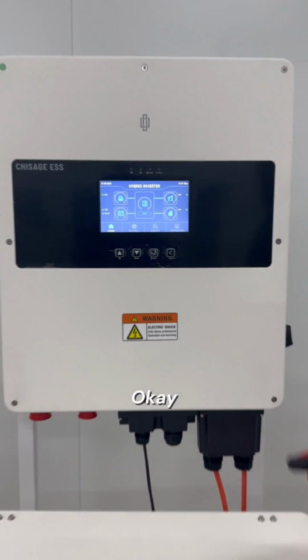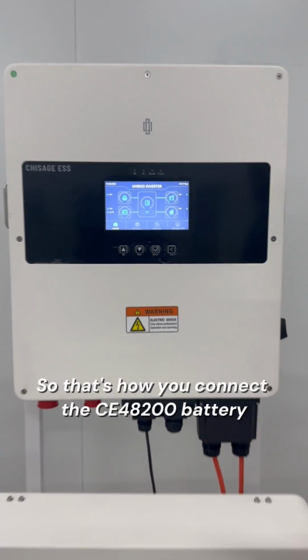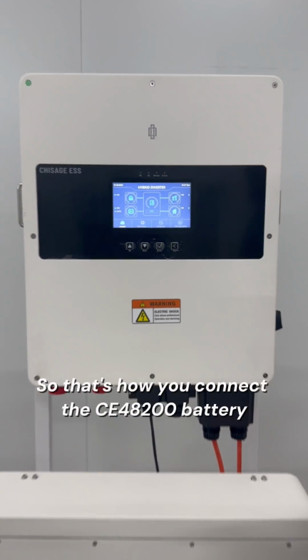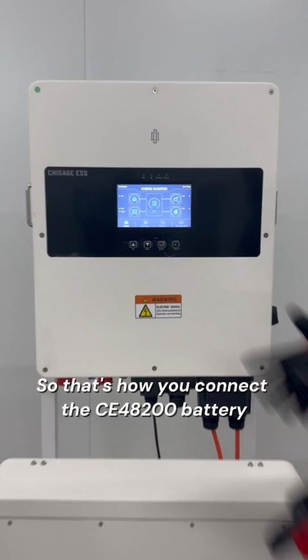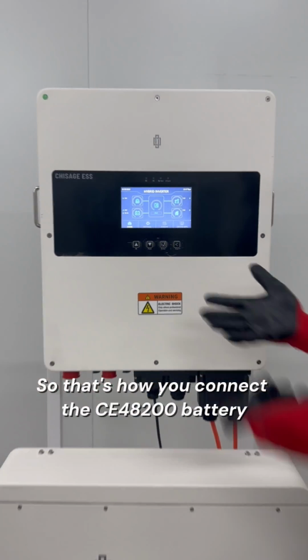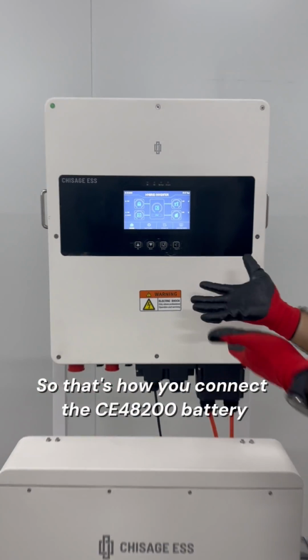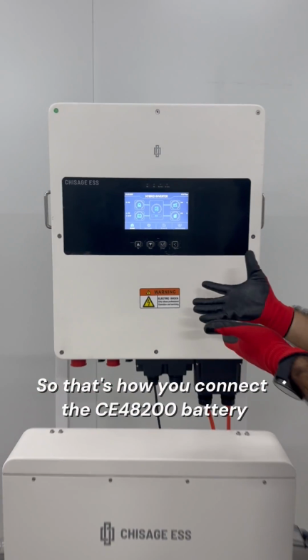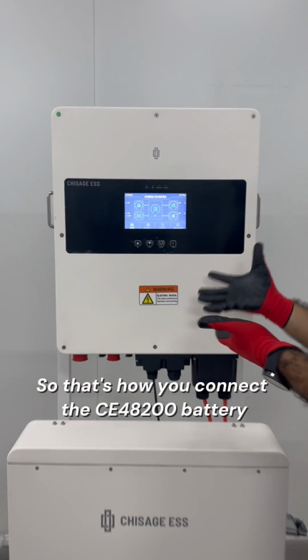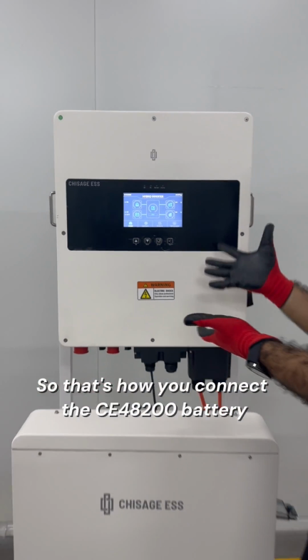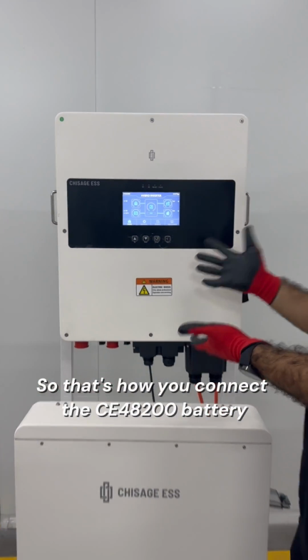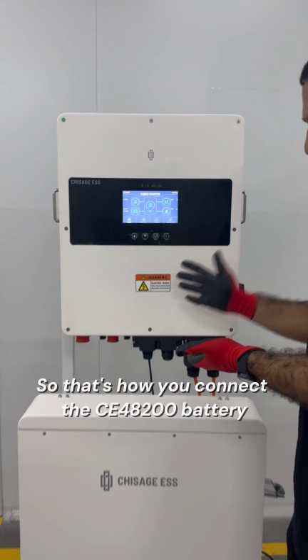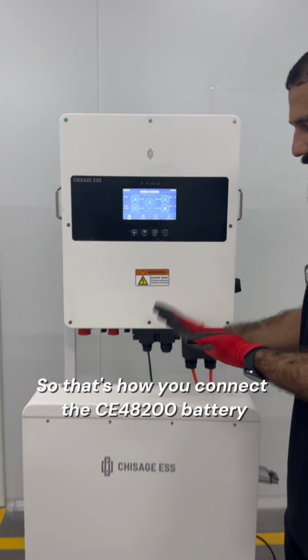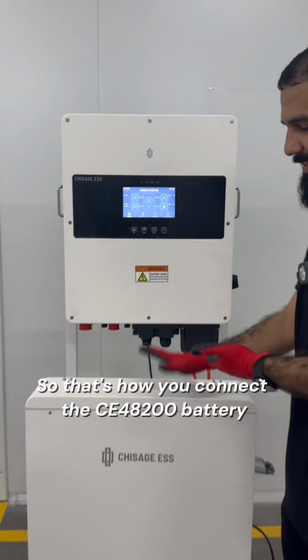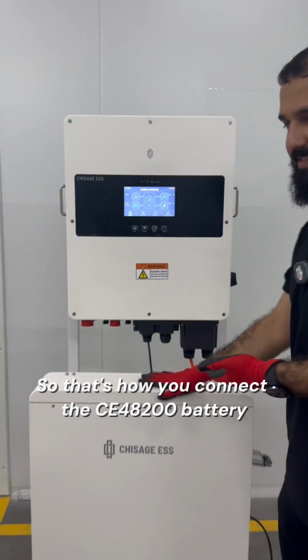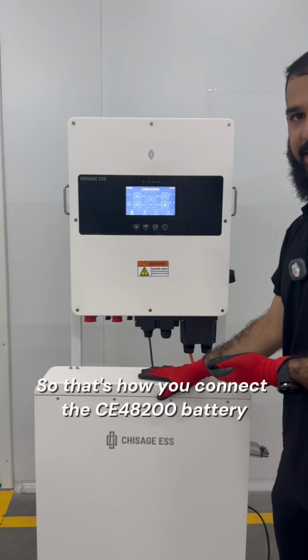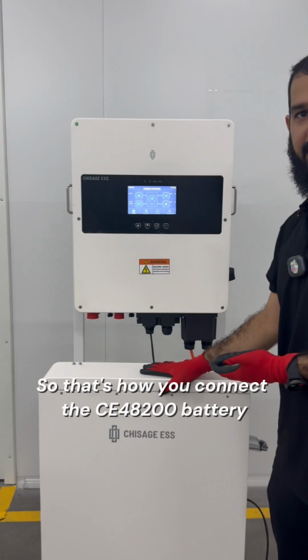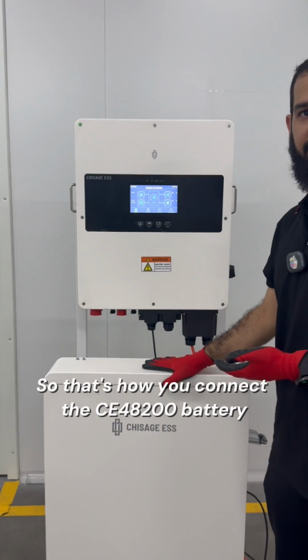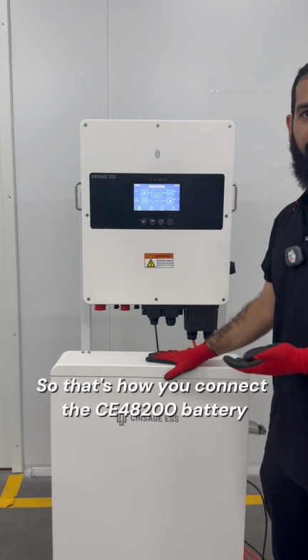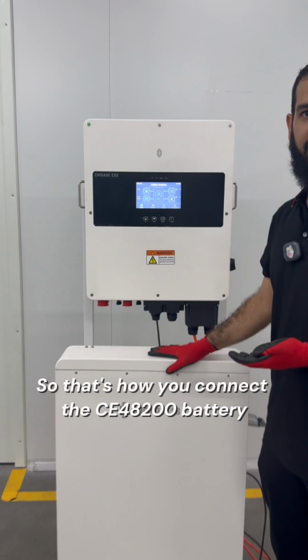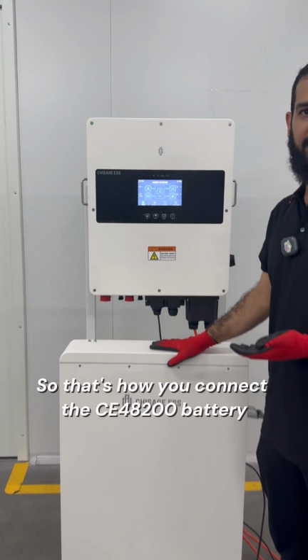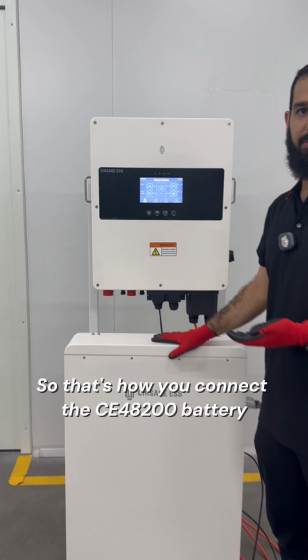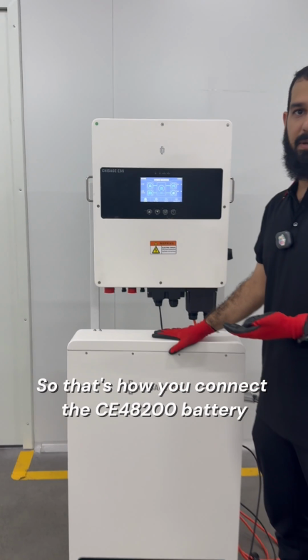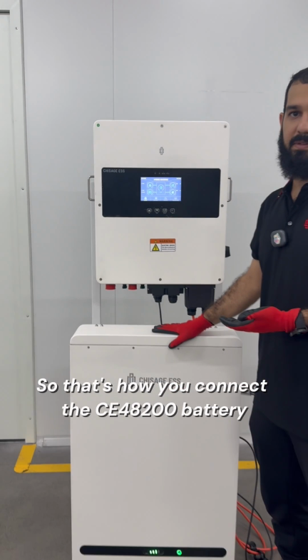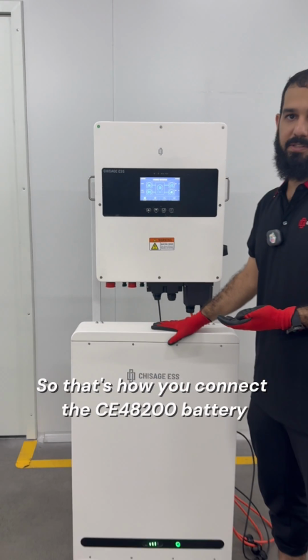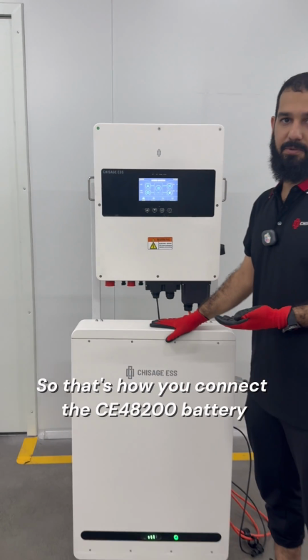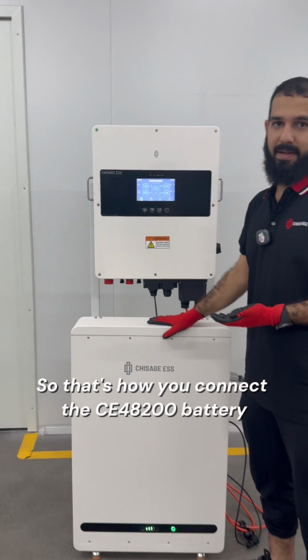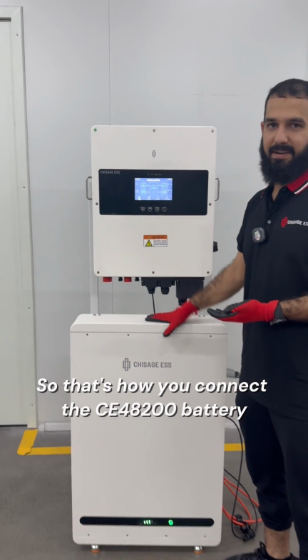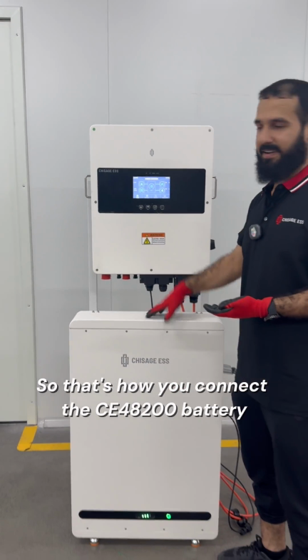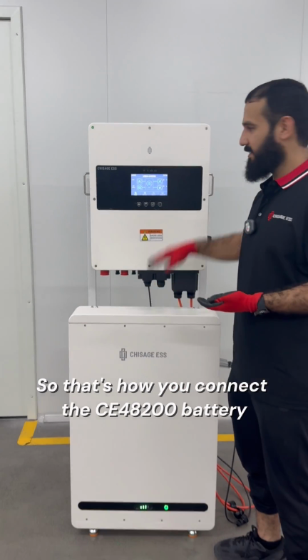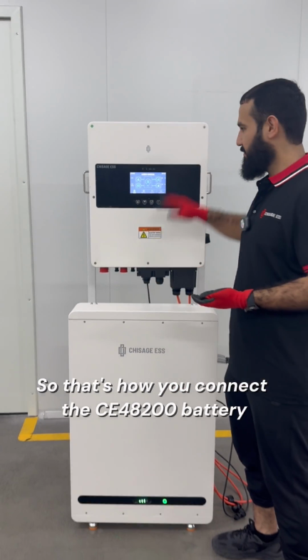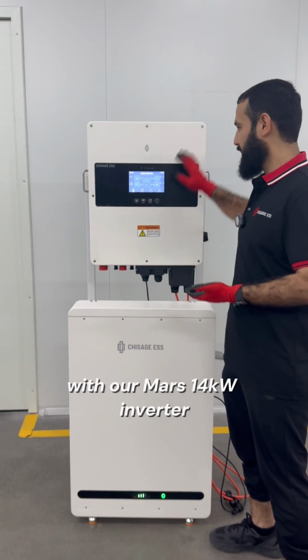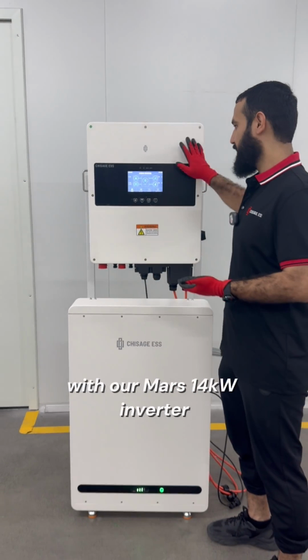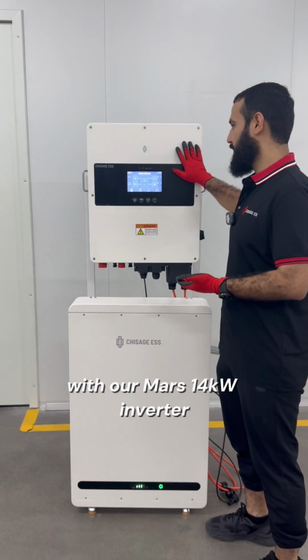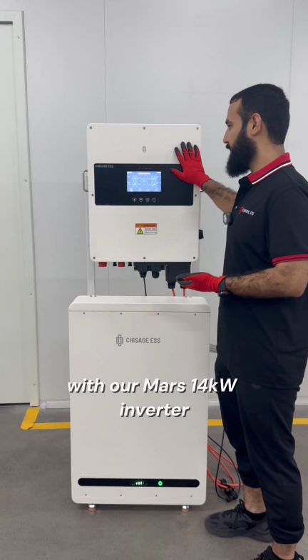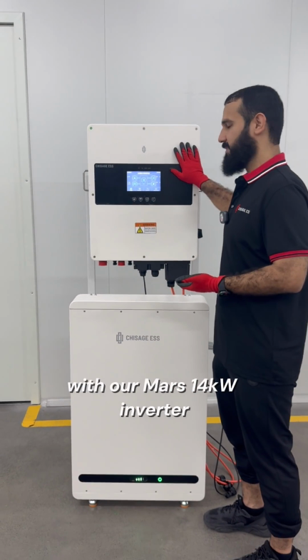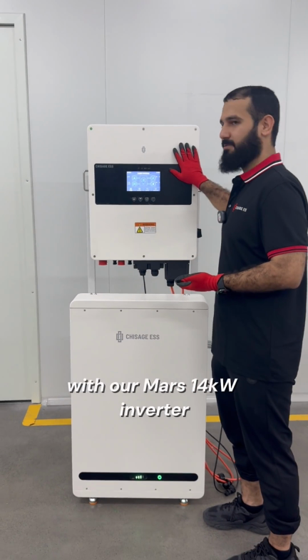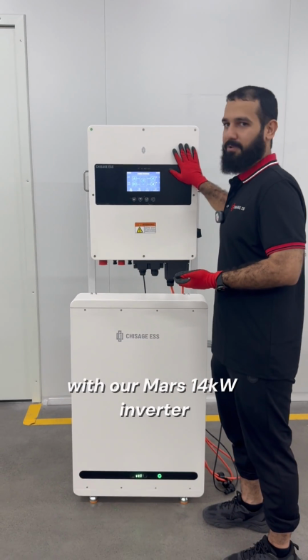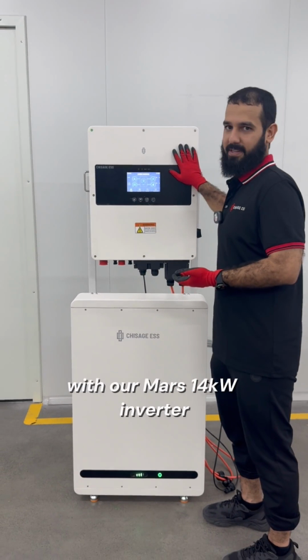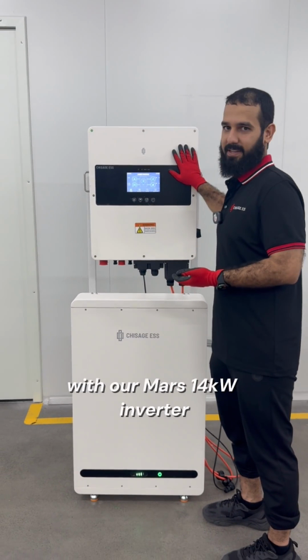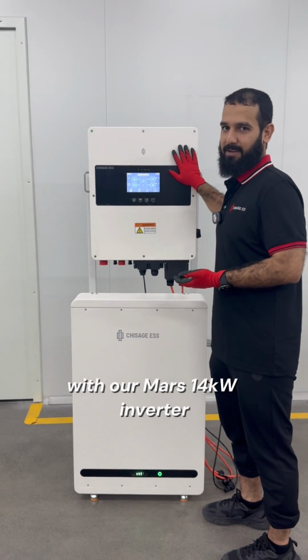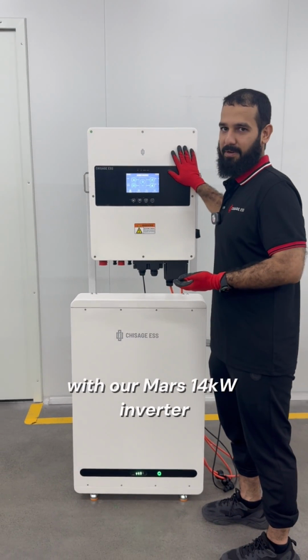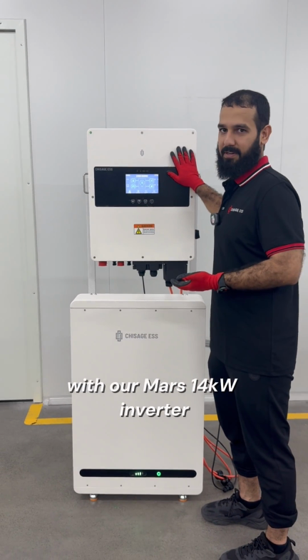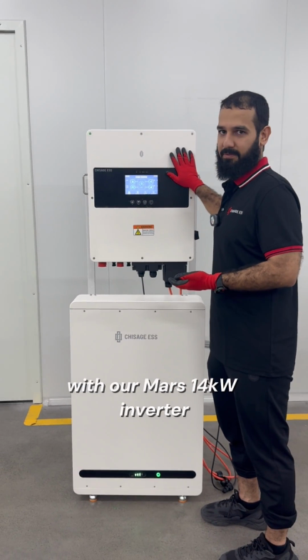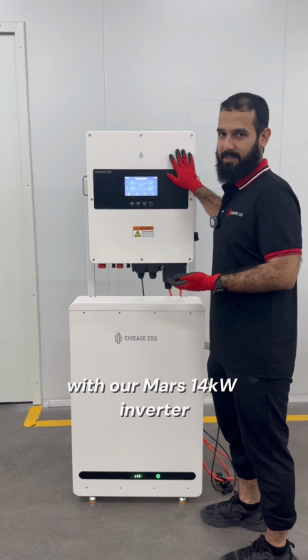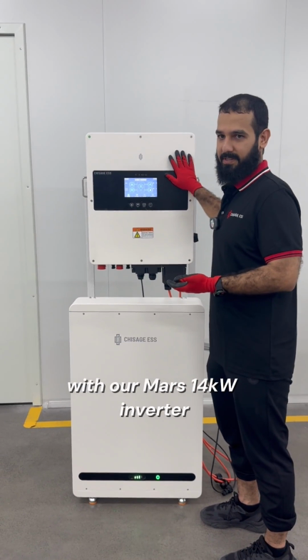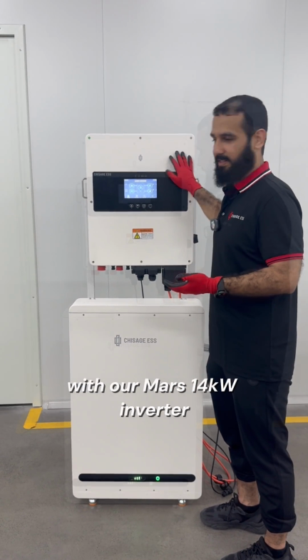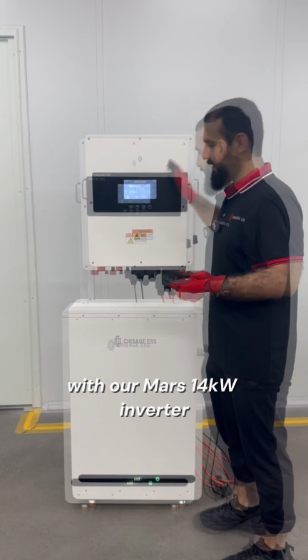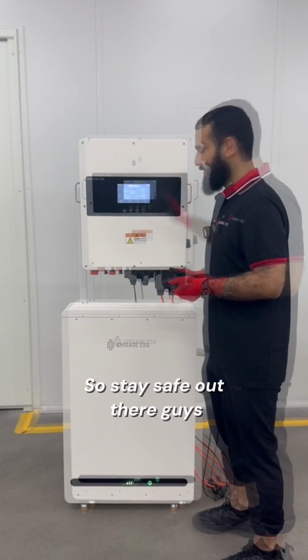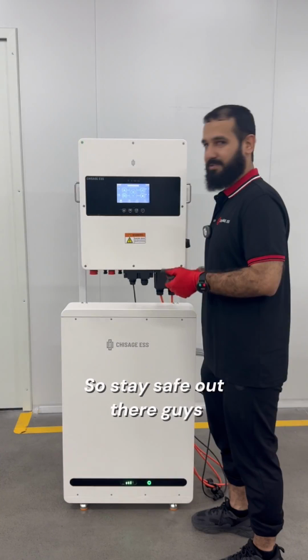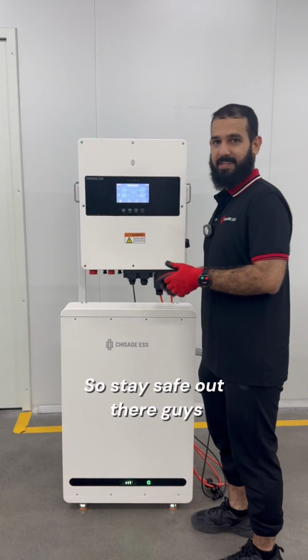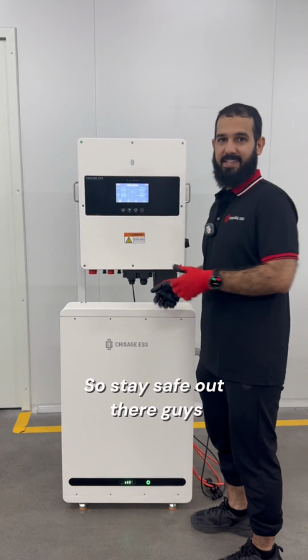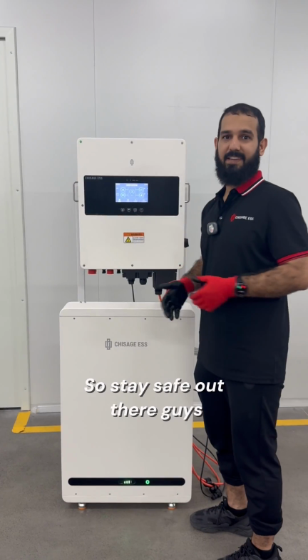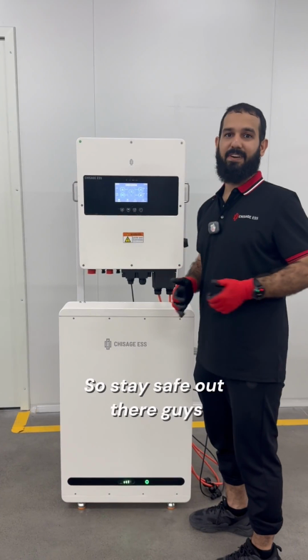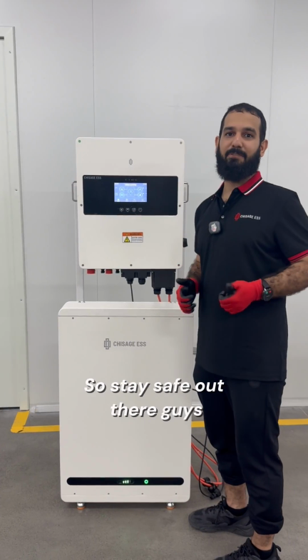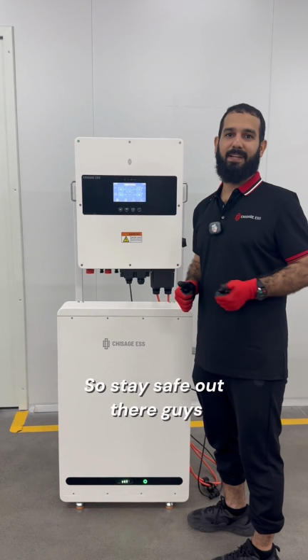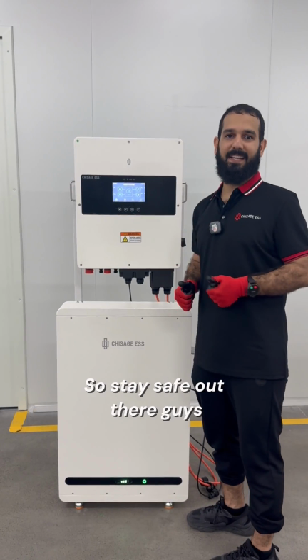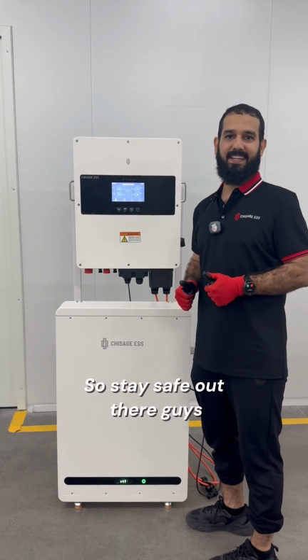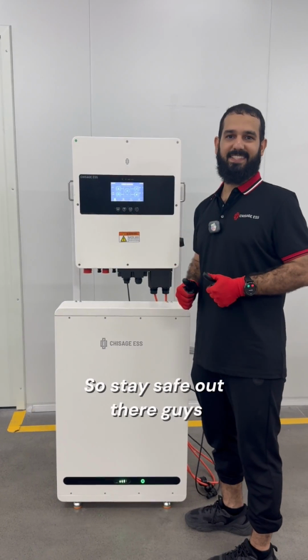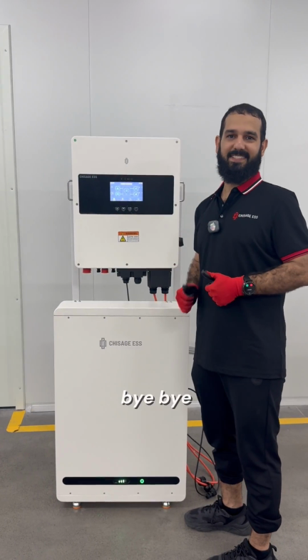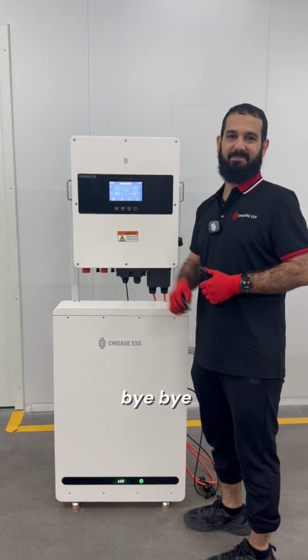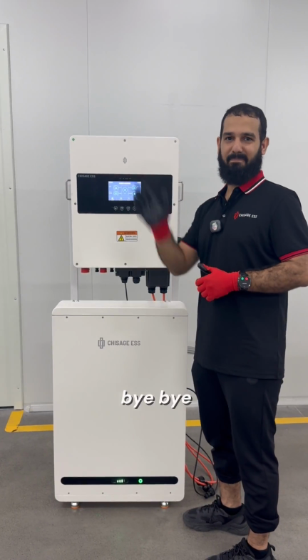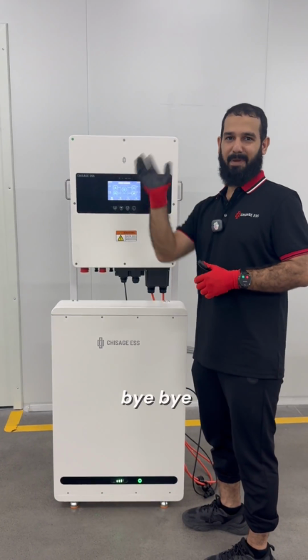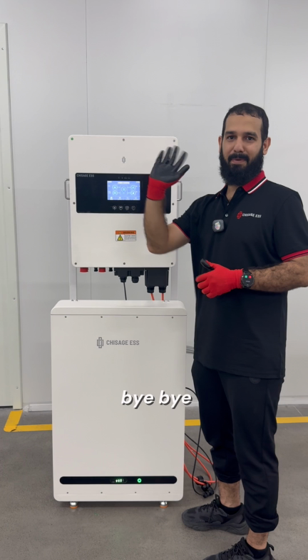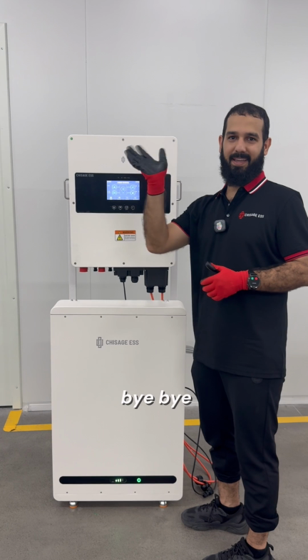So that's how you connect this CE48200 battery with our MARS 14 kilowatt inverter. Stay safe out there, guys. Bye-bye.